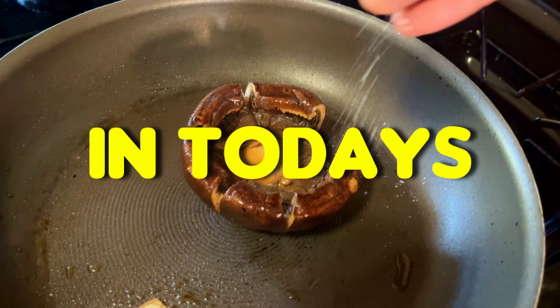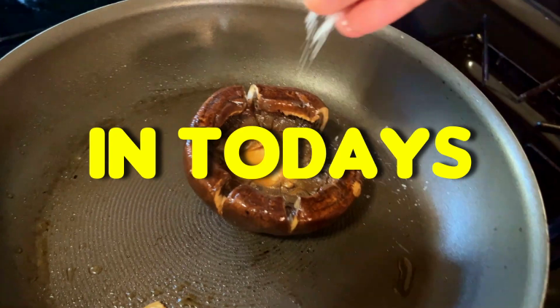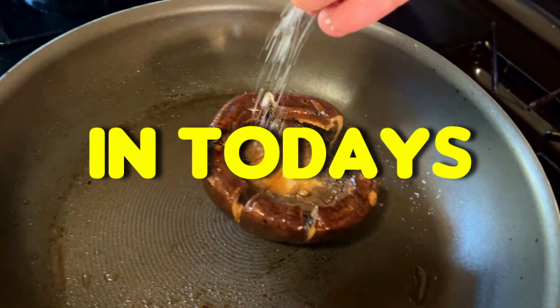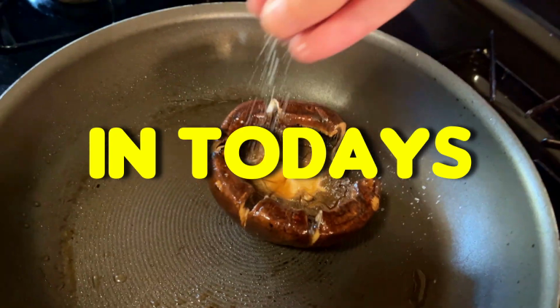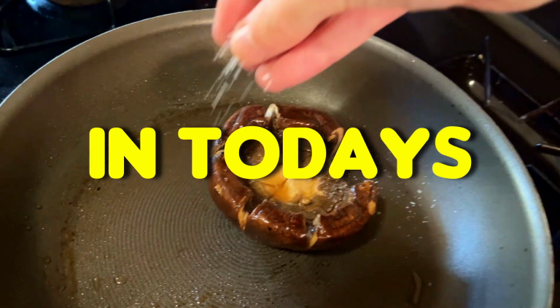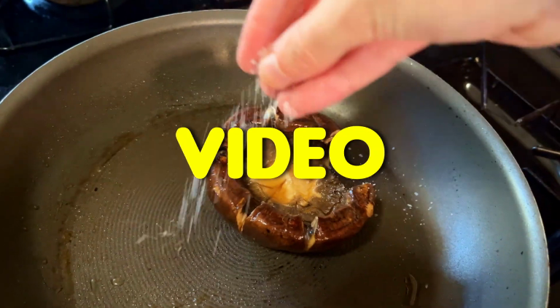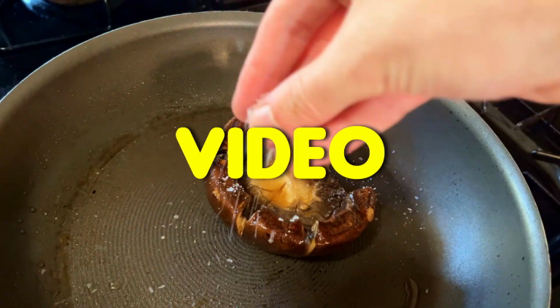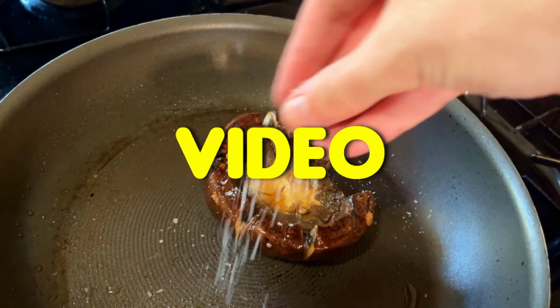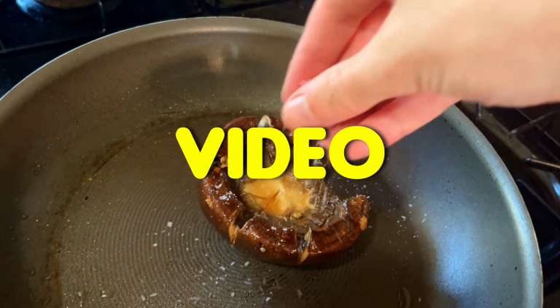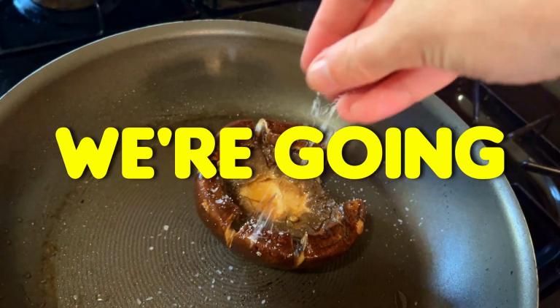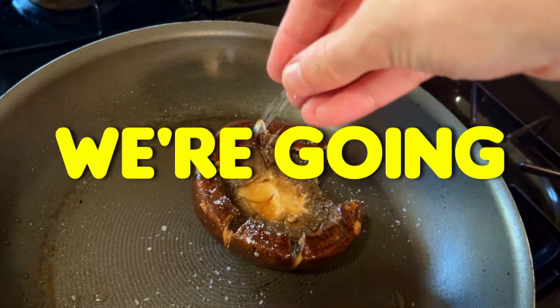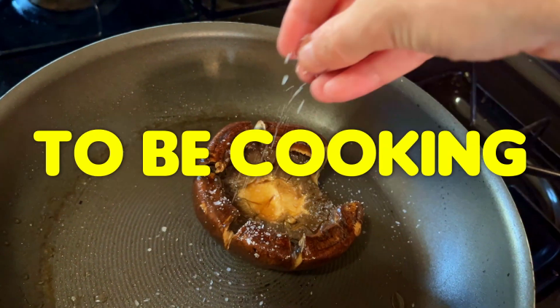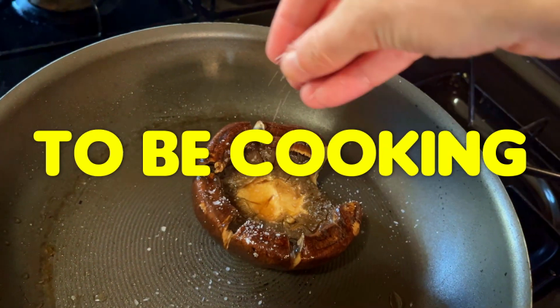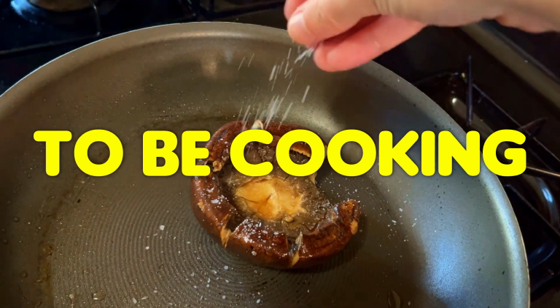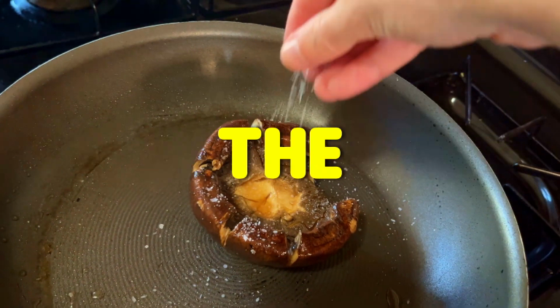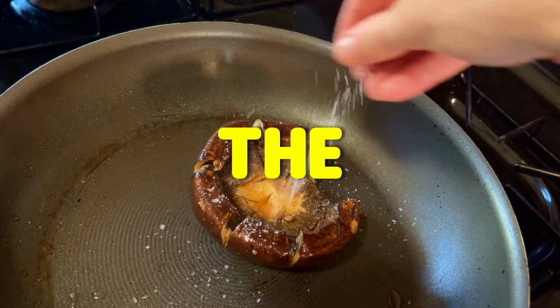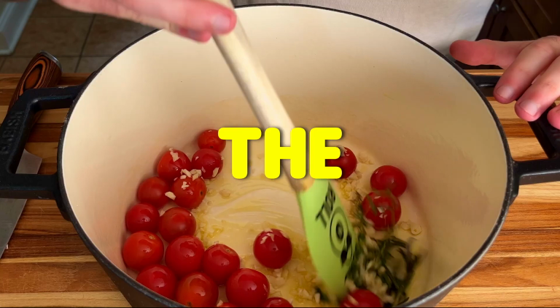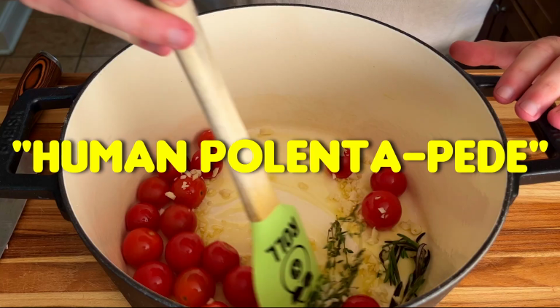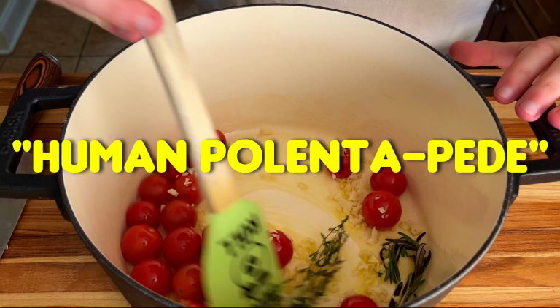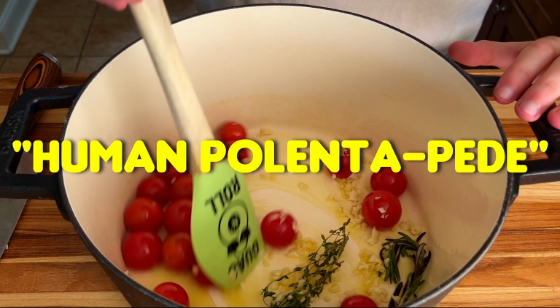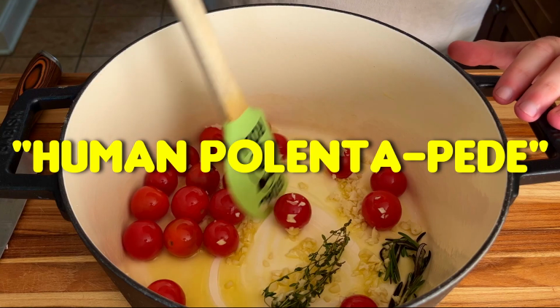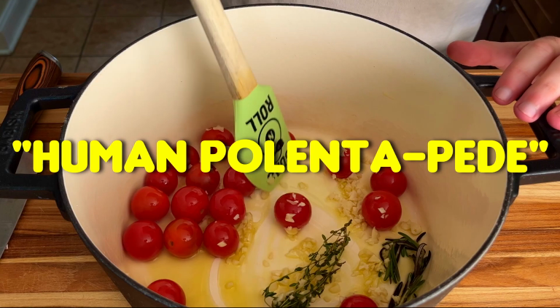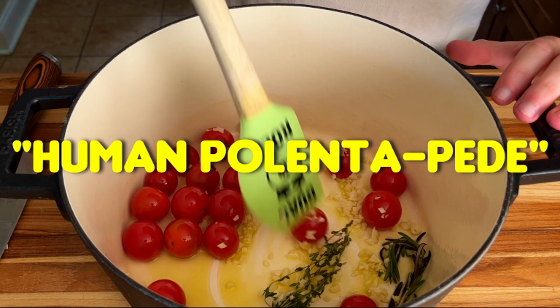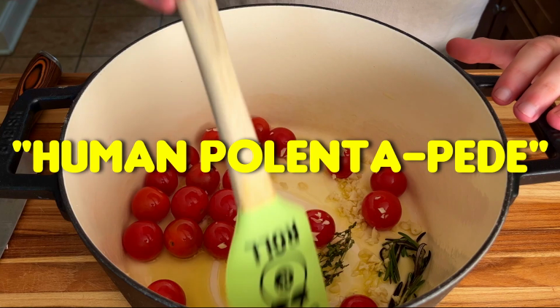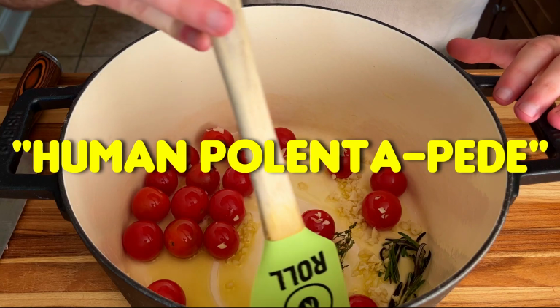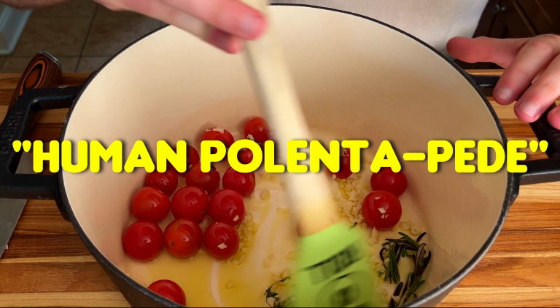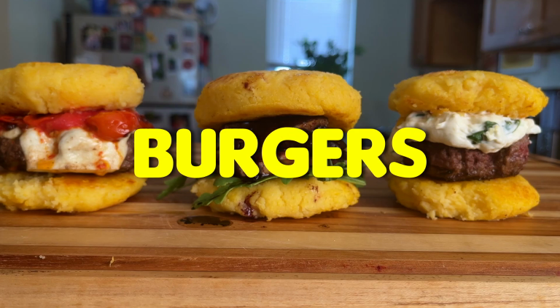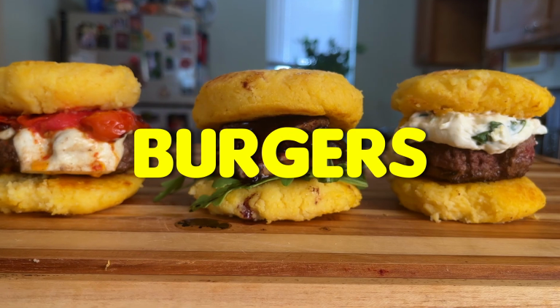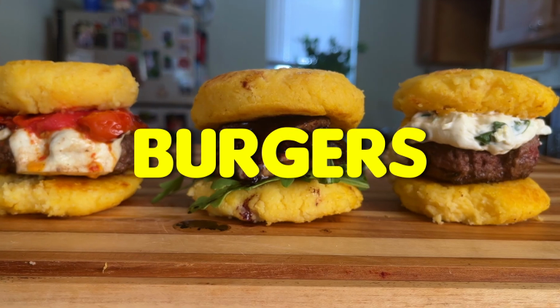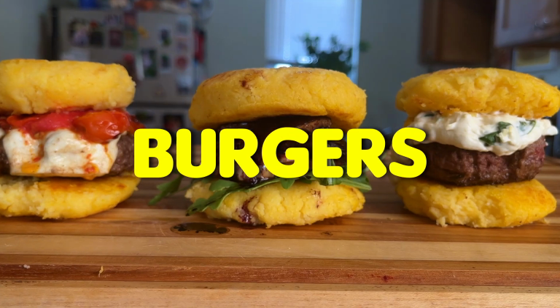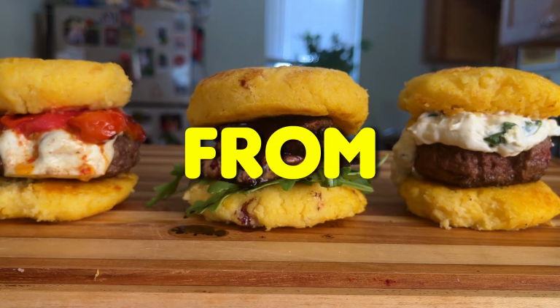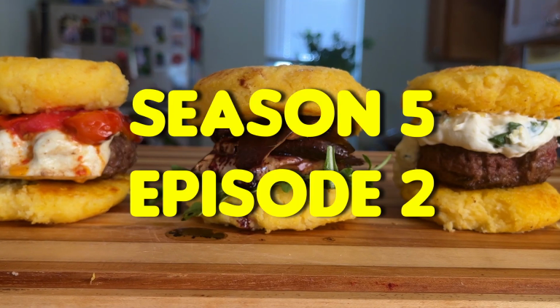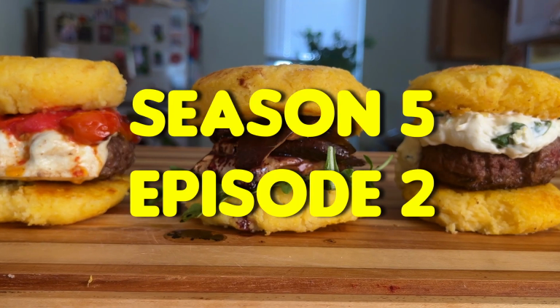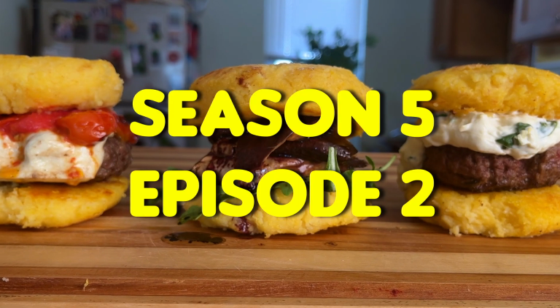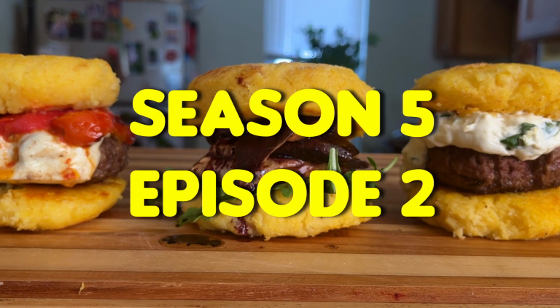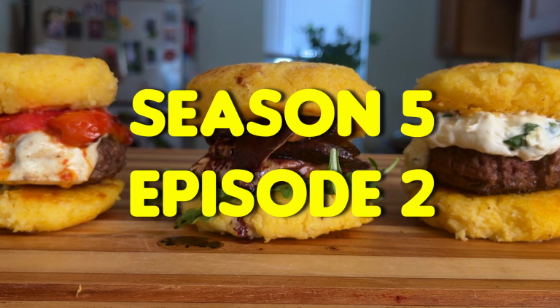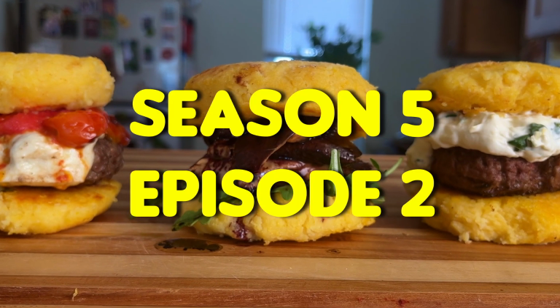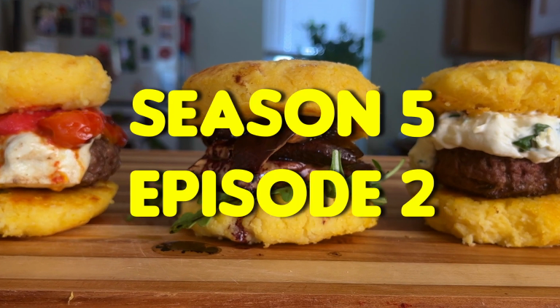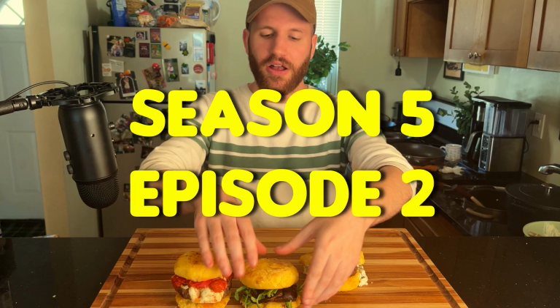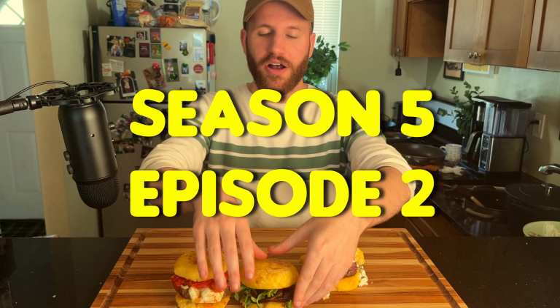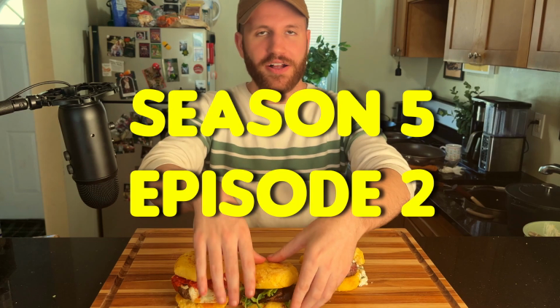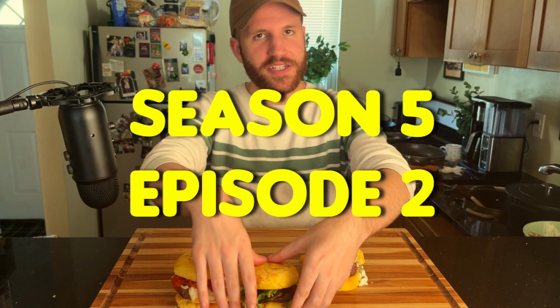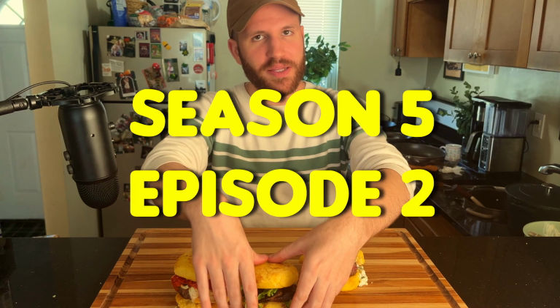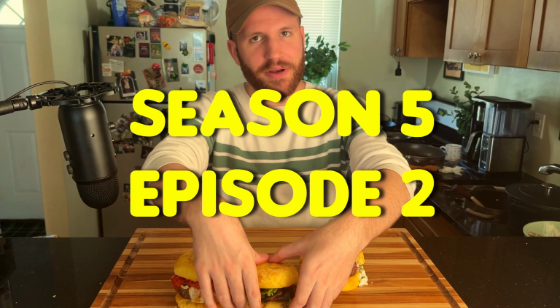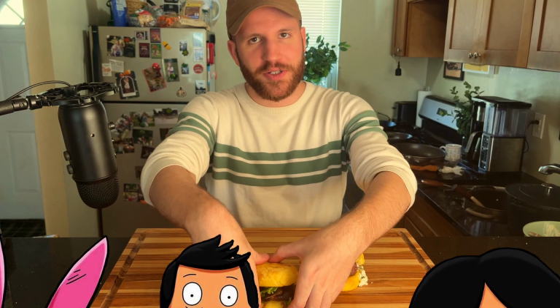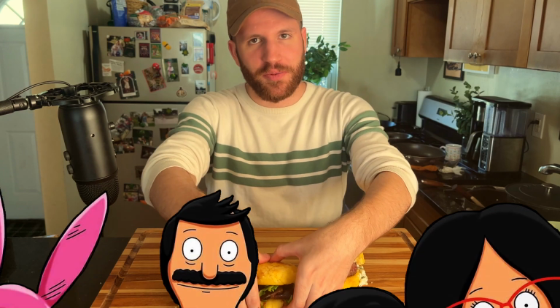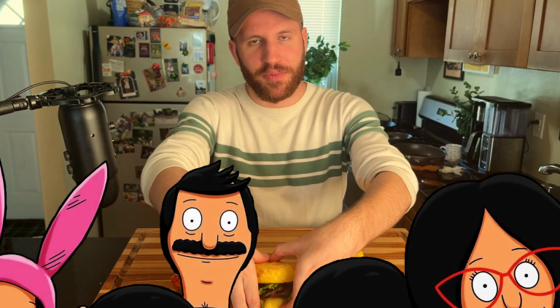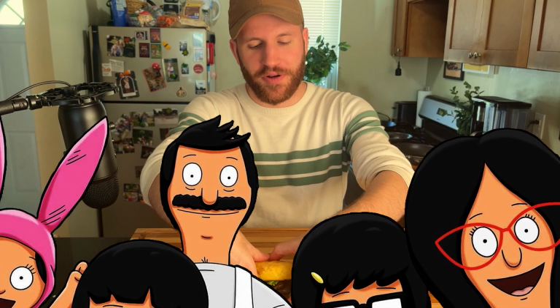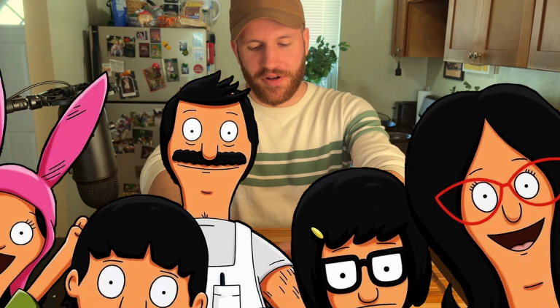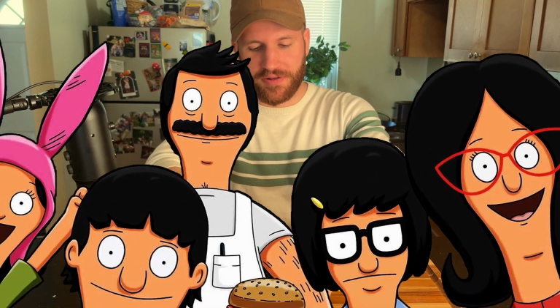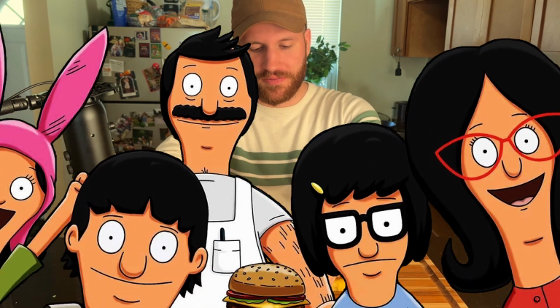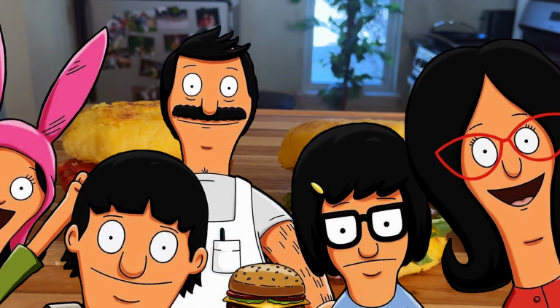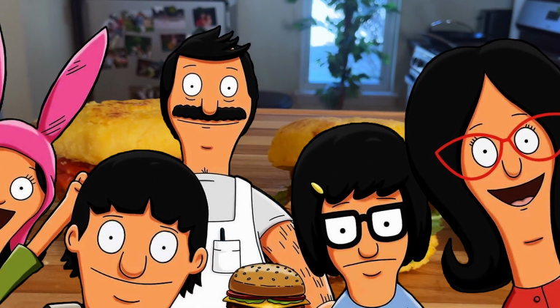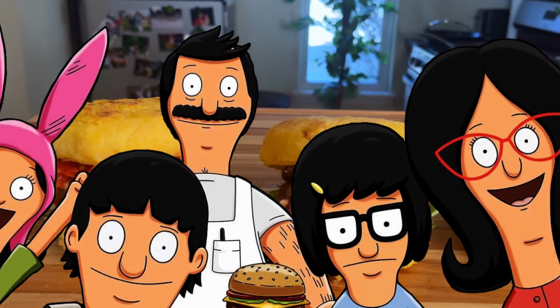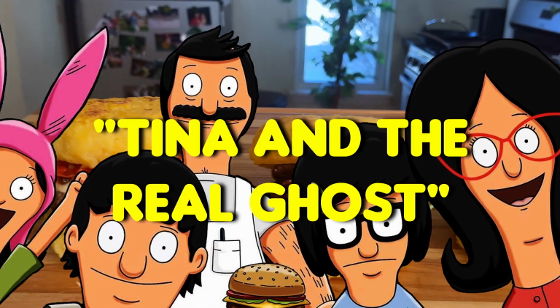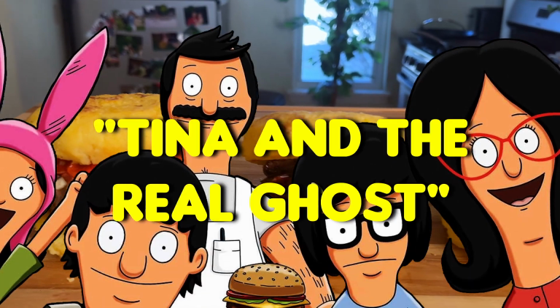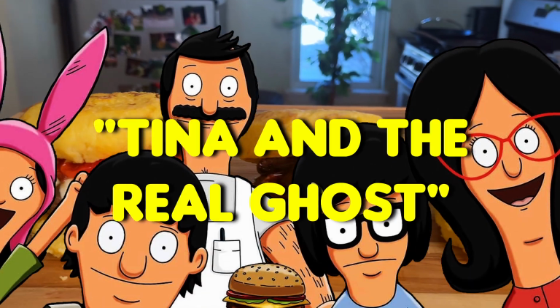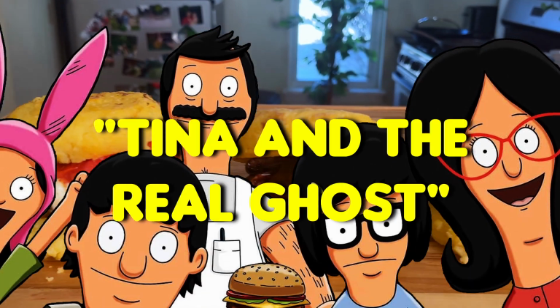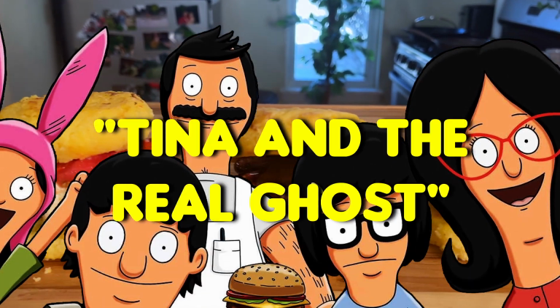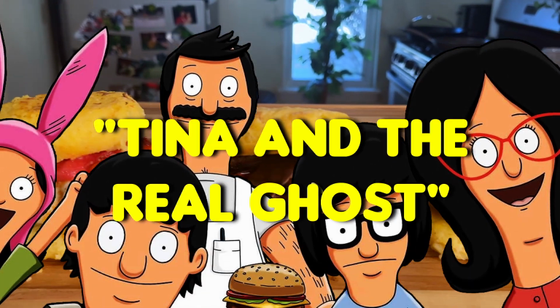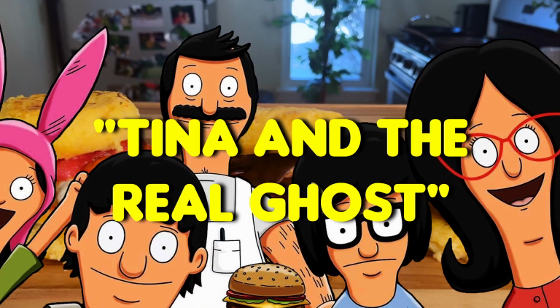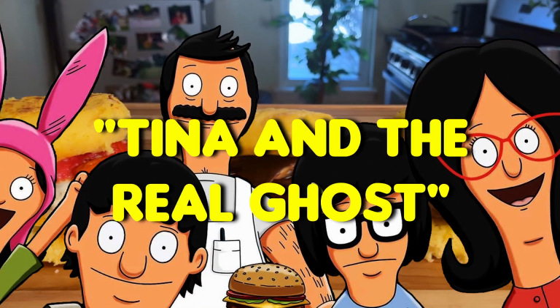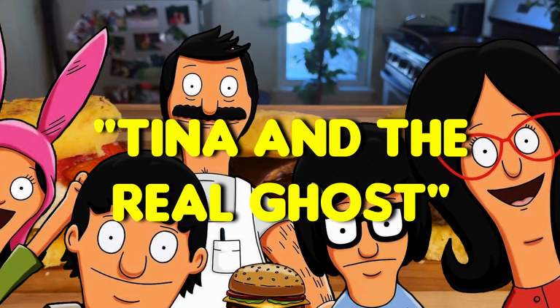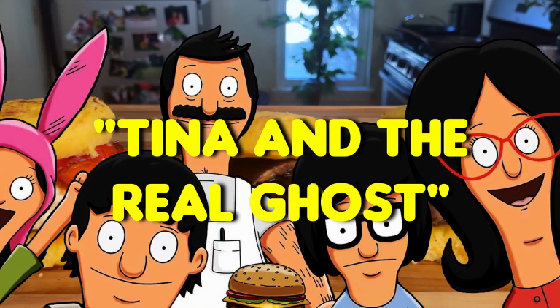In today's video, we're going to be cooking the Human Polenta Pea Burgers from season 5, episode 2 of Bob's Burgers, titled Tina and the Real Ghost.